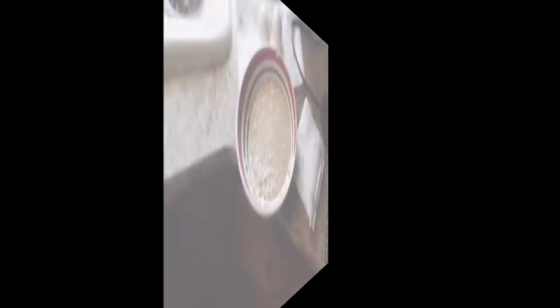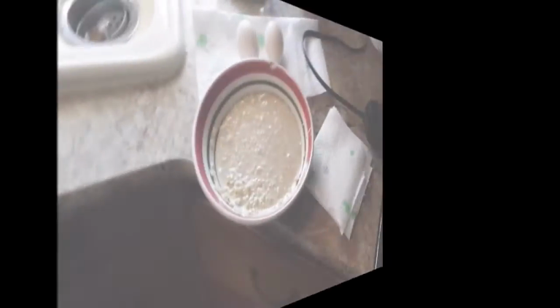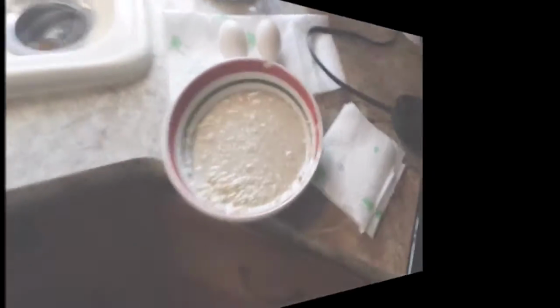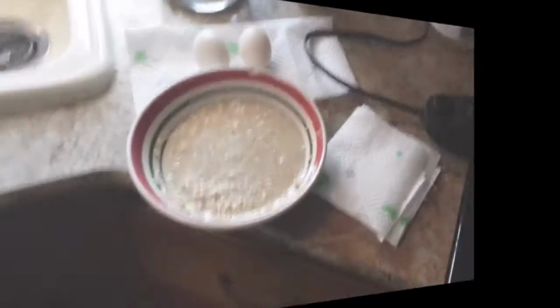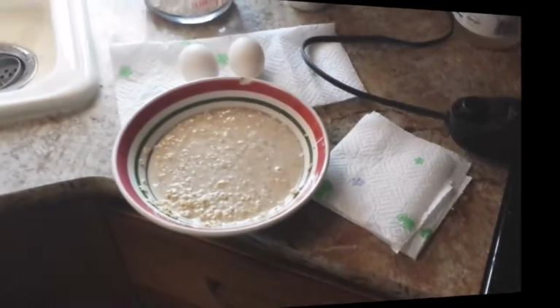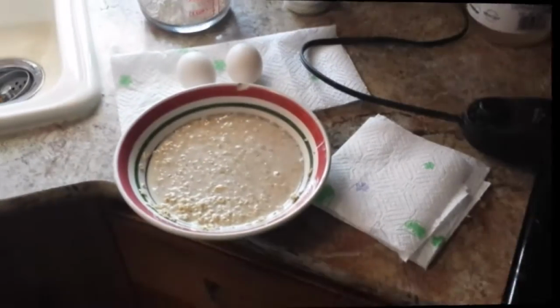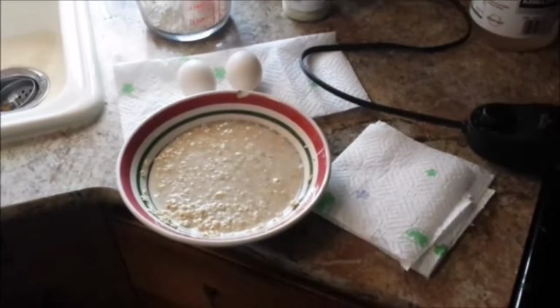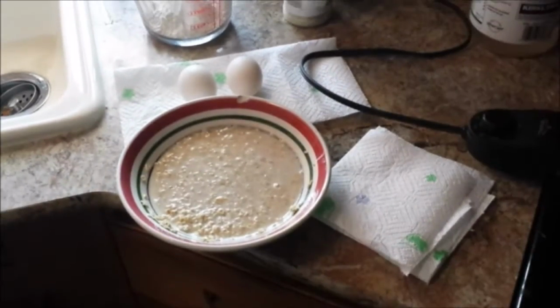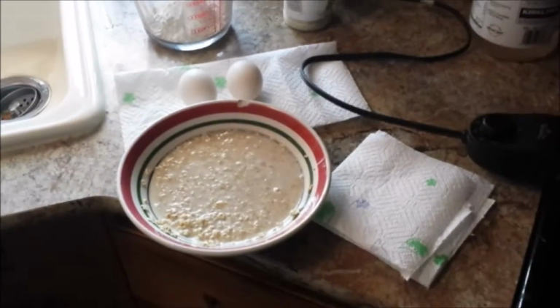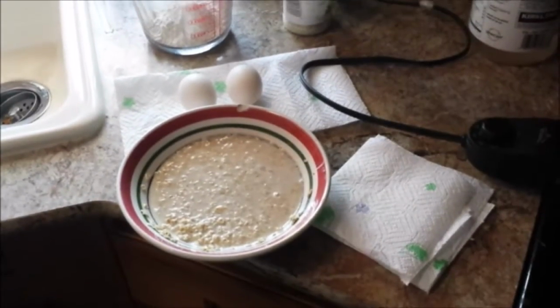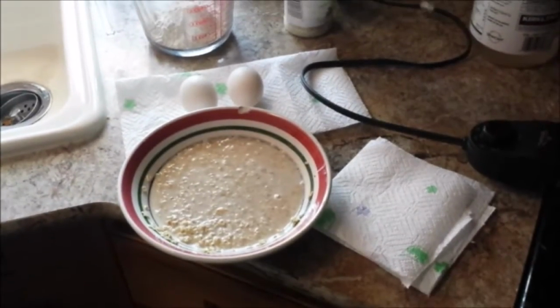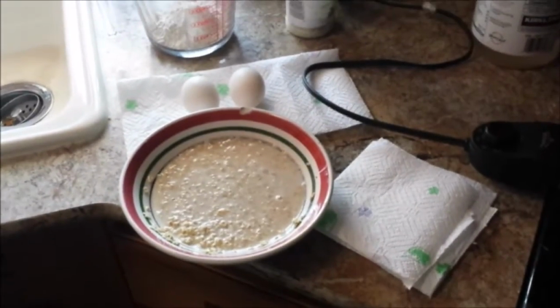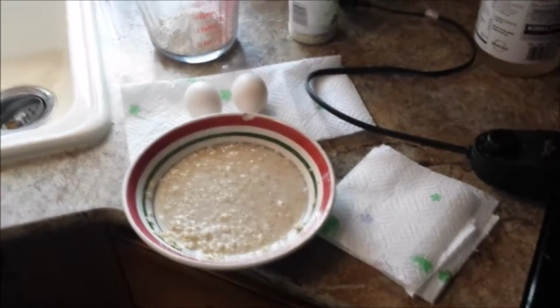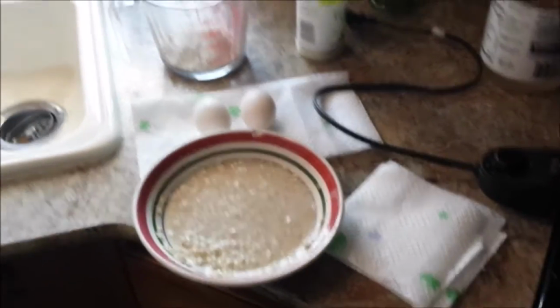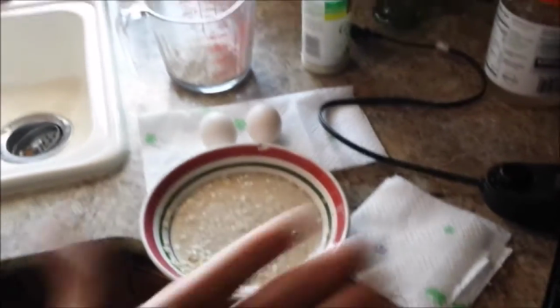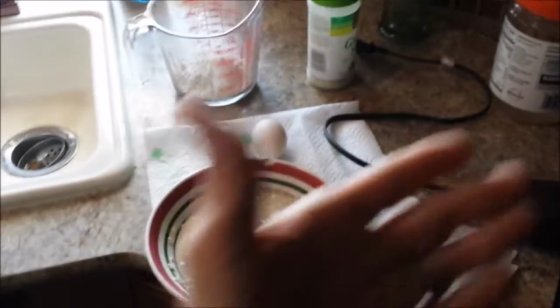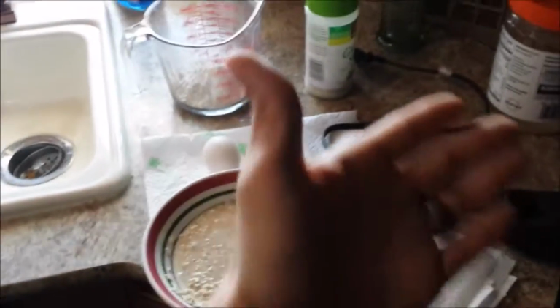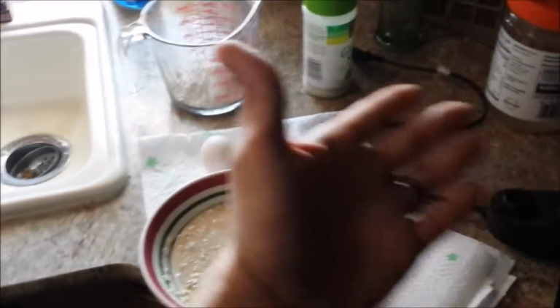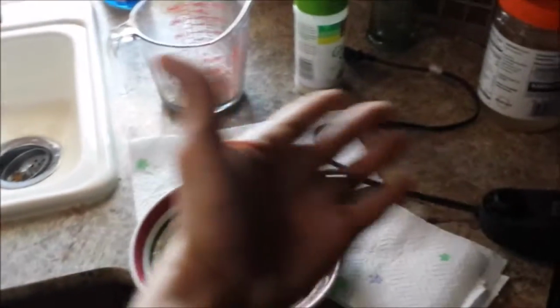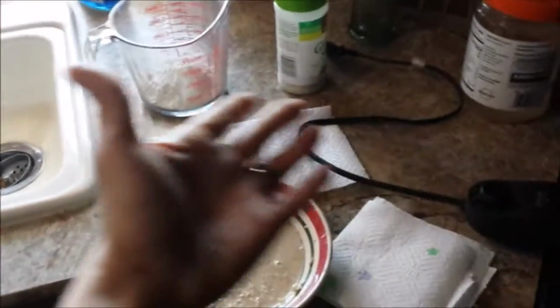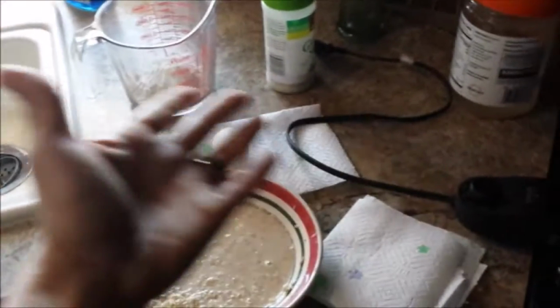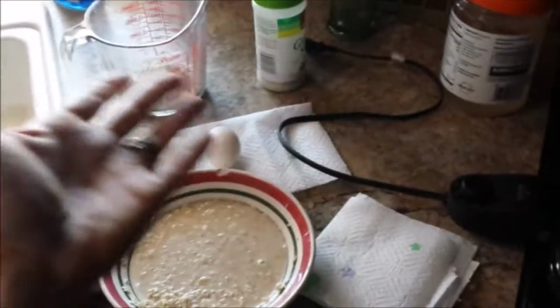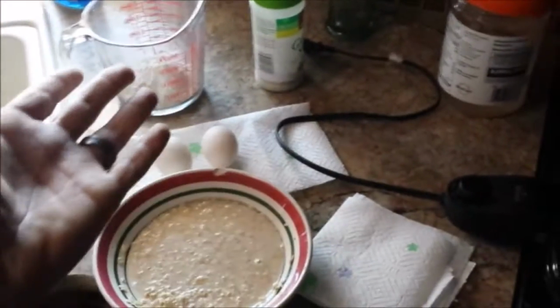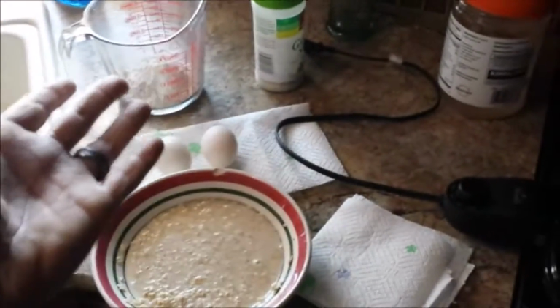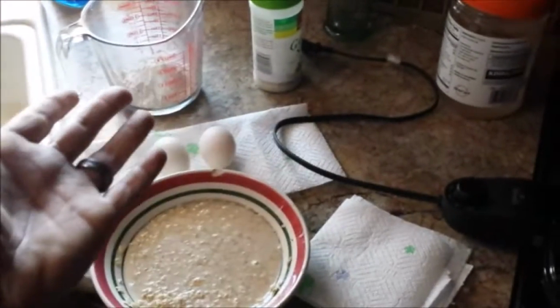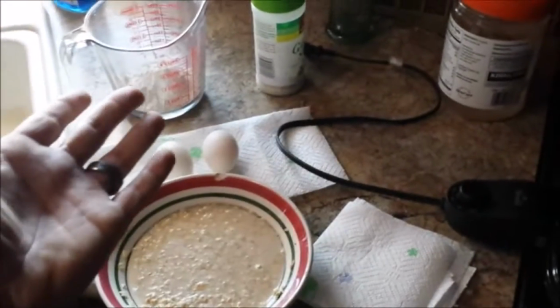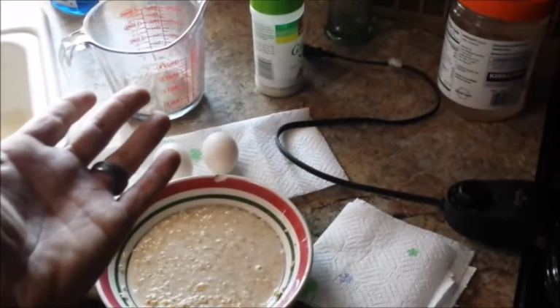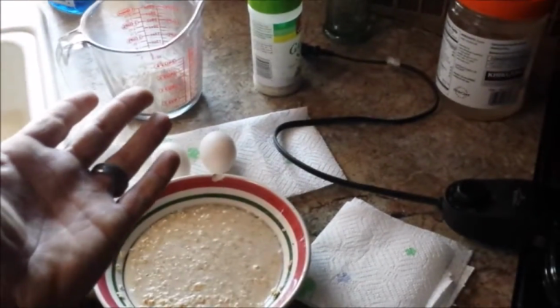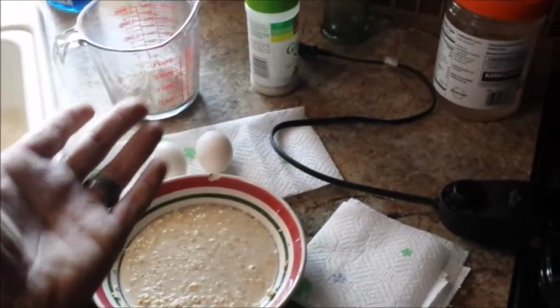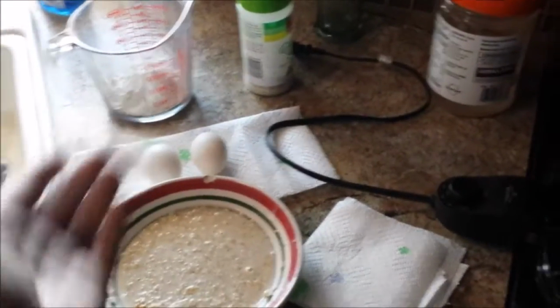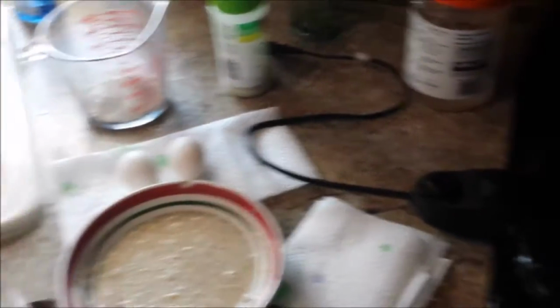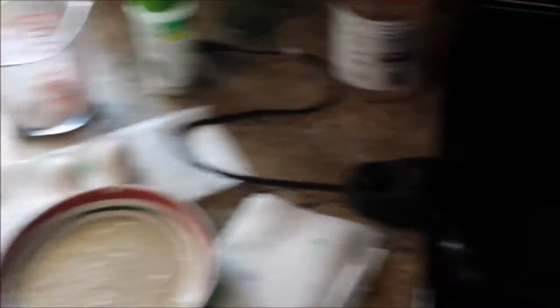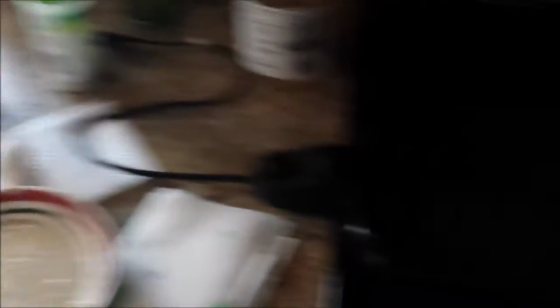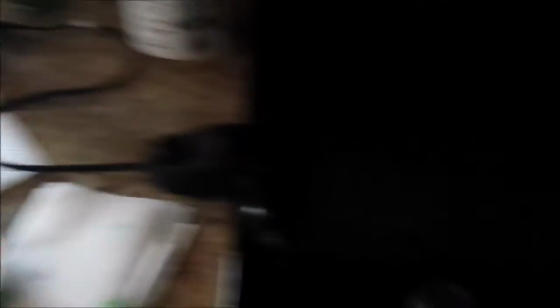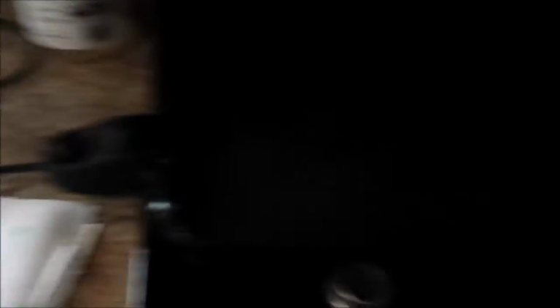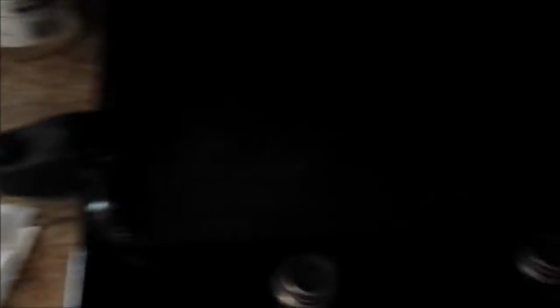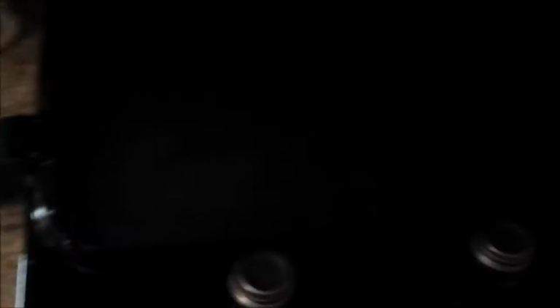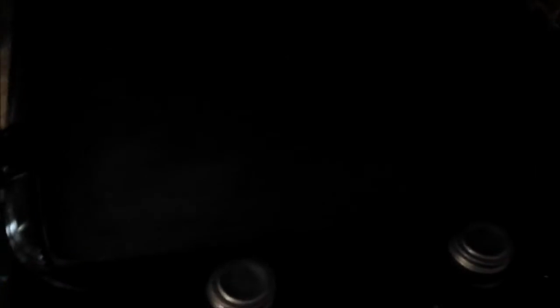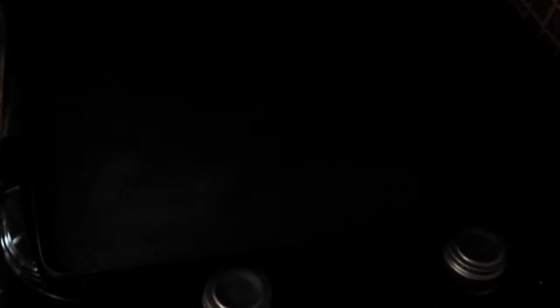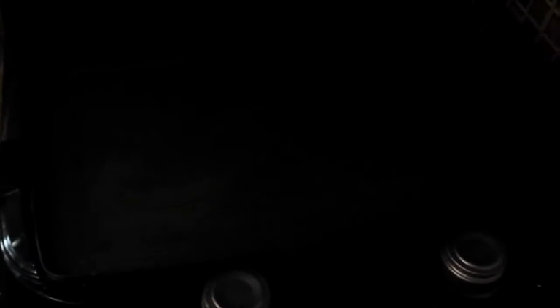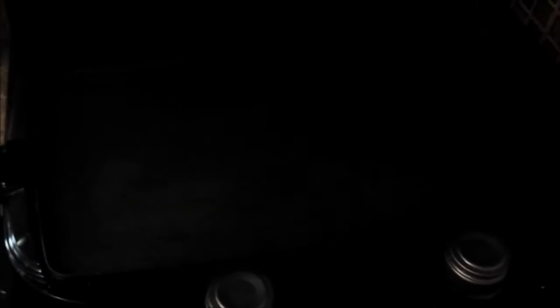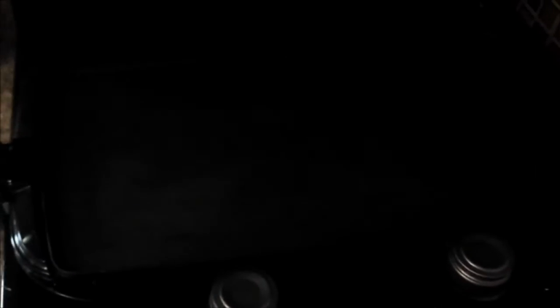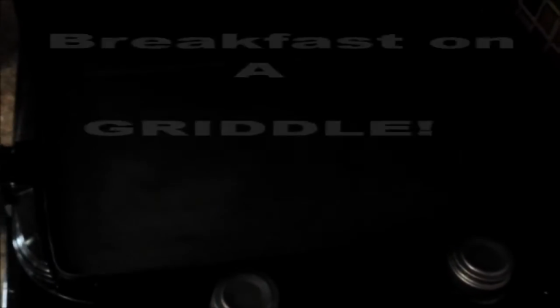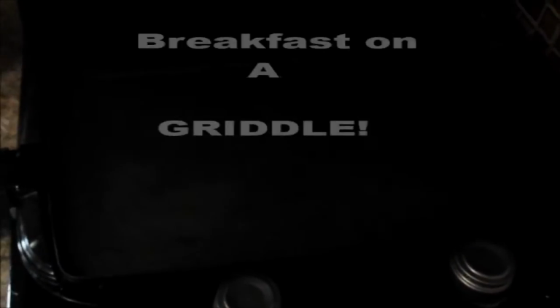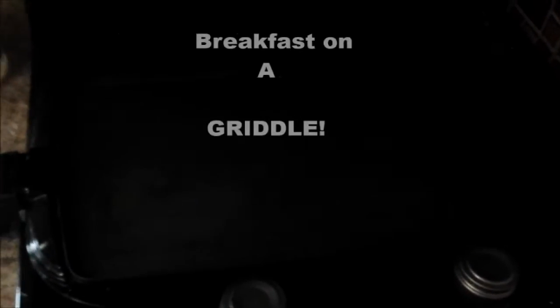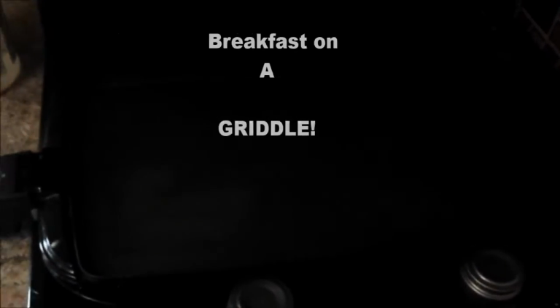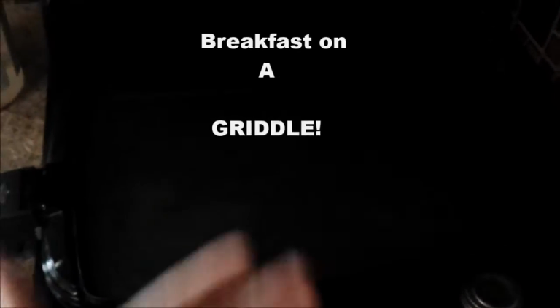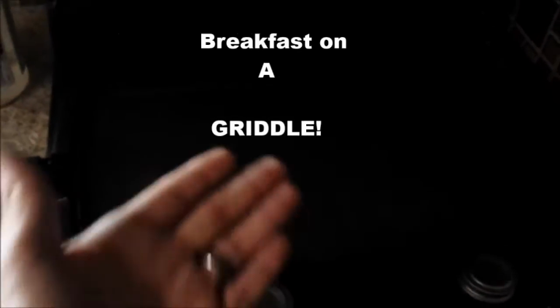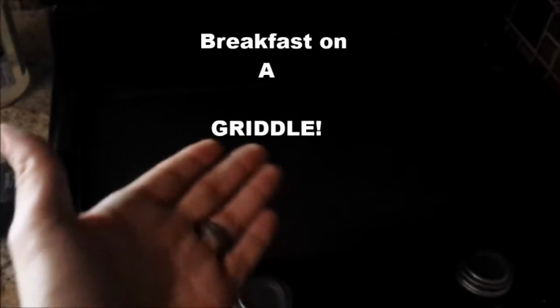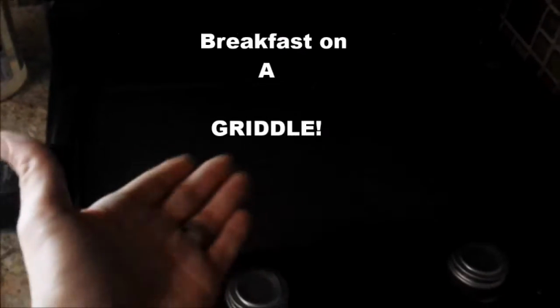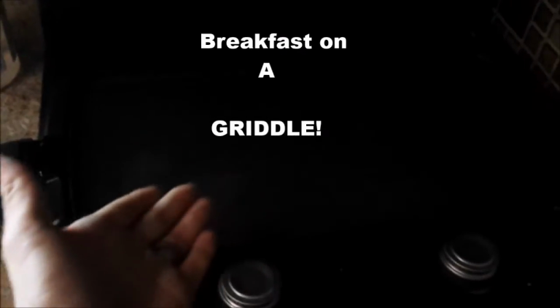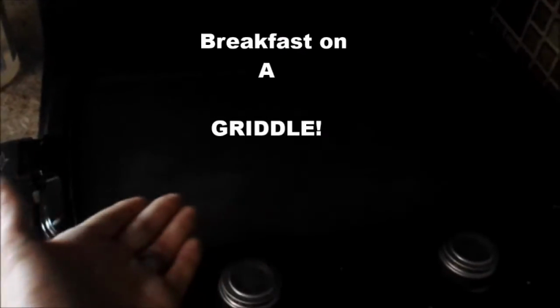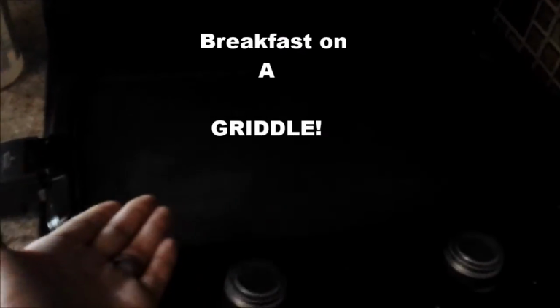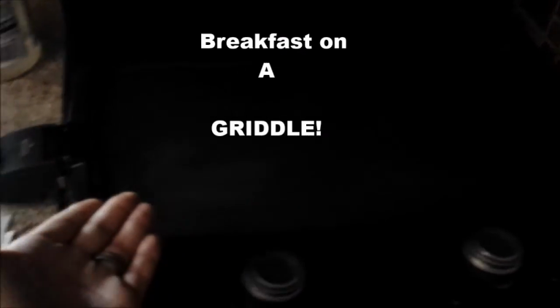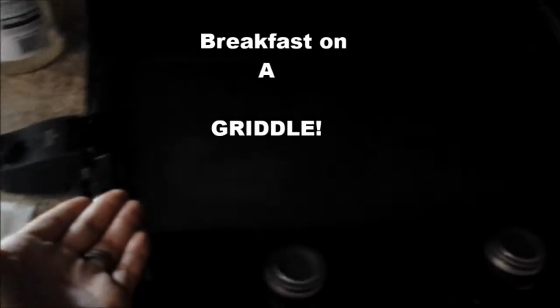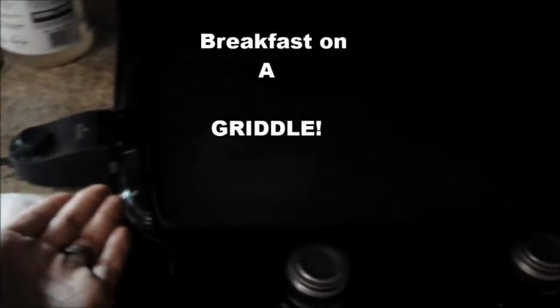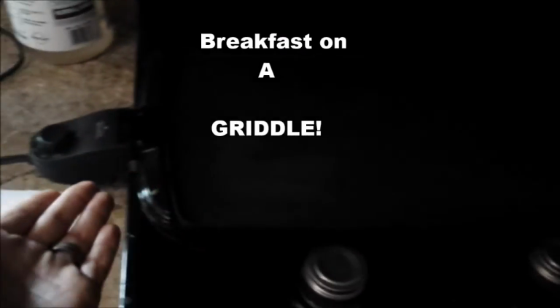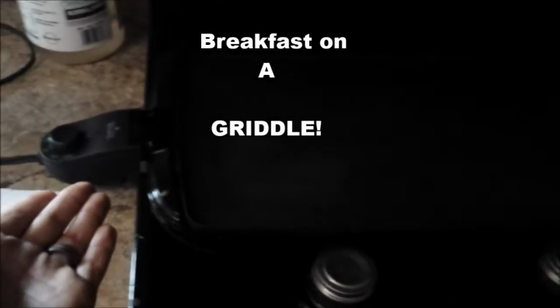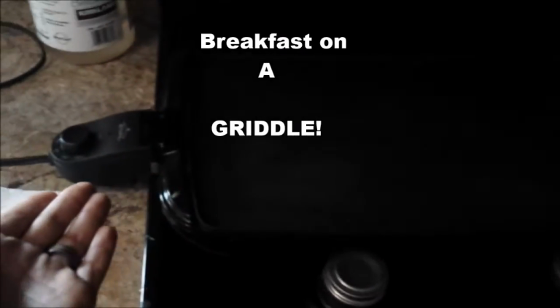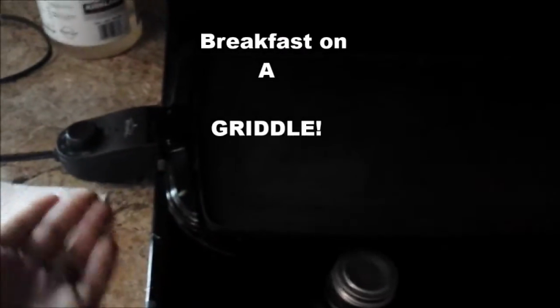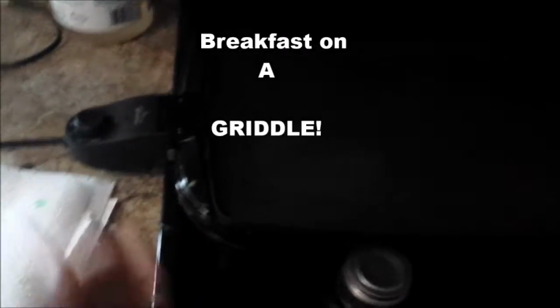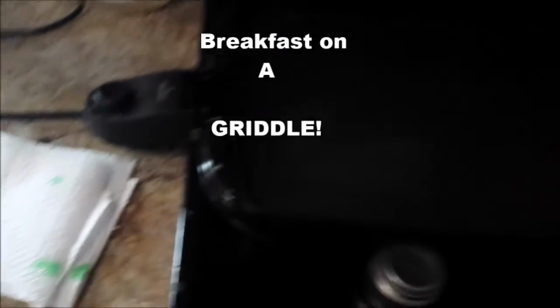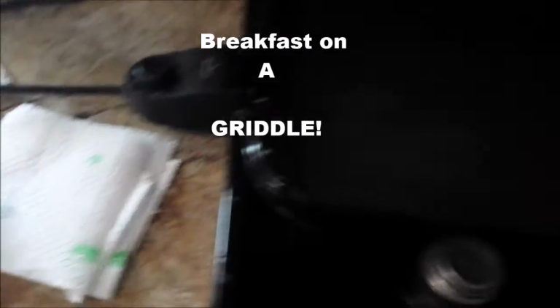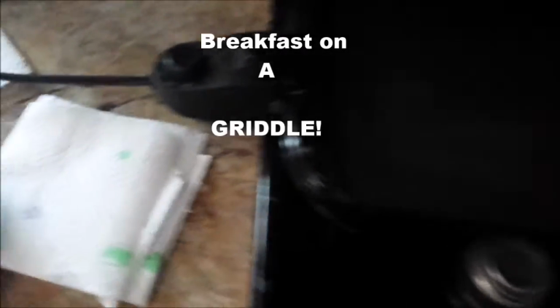What's up YouTube? Today I'm going to show you how to cook breakfast on a griddle. That's right, a griddle. A little hot plate. Something you can get at Walmart.